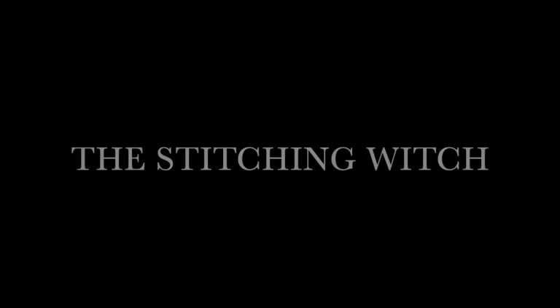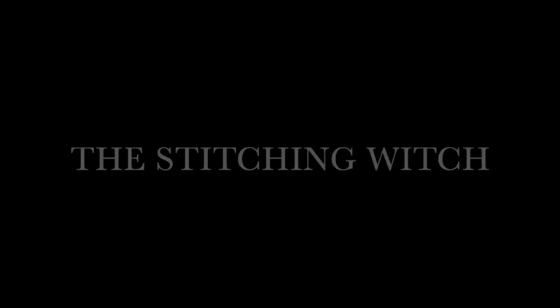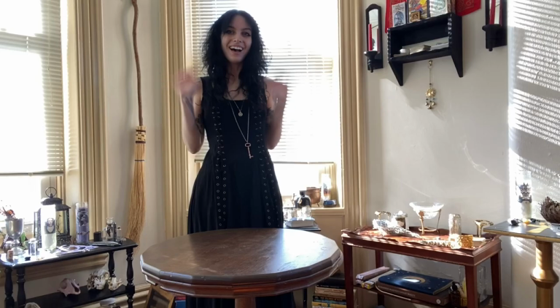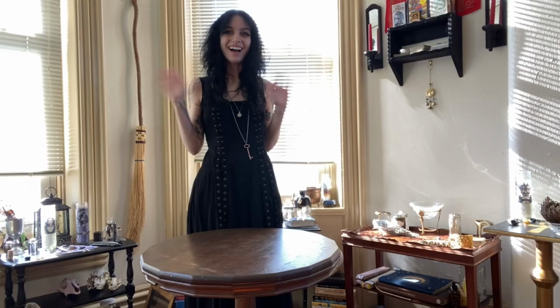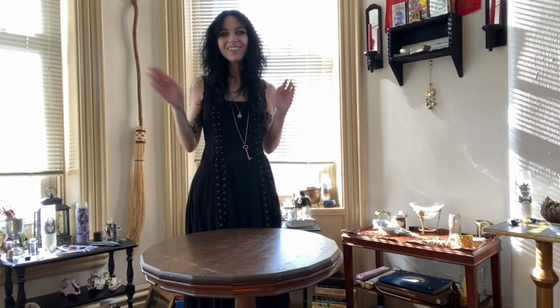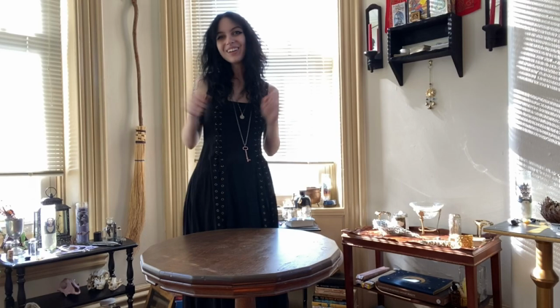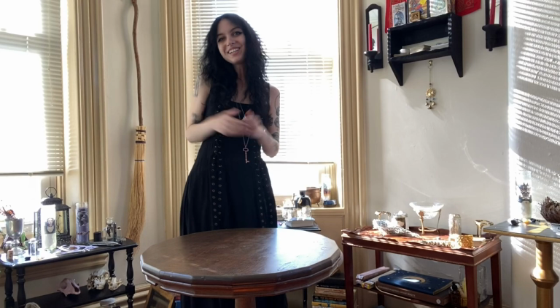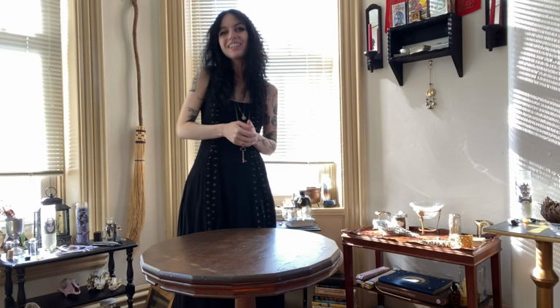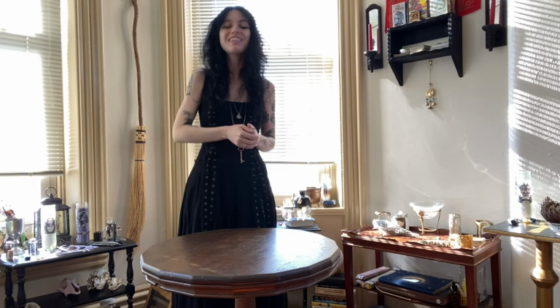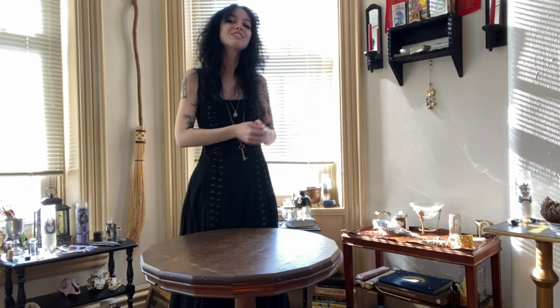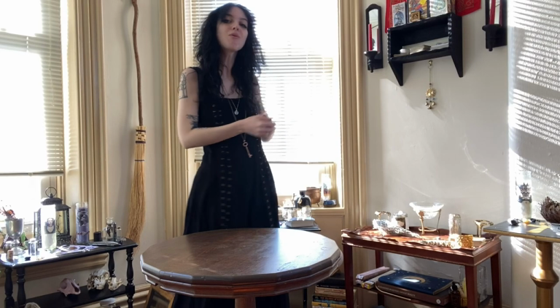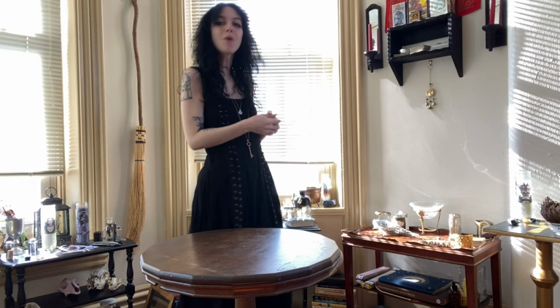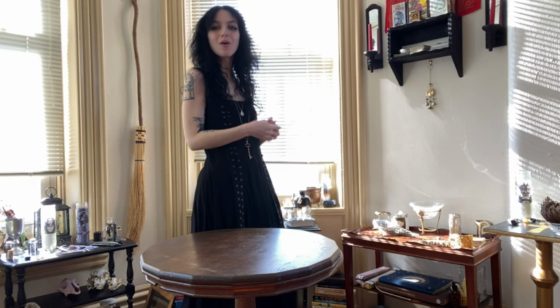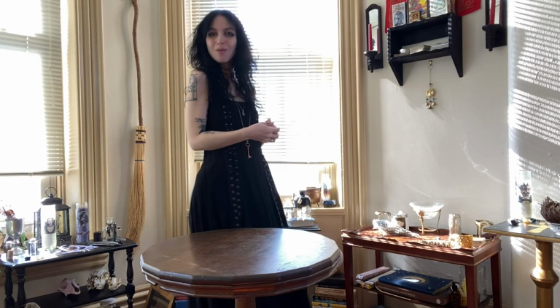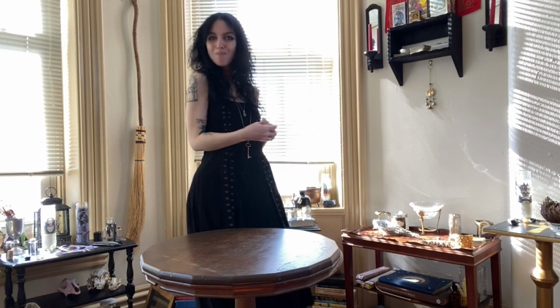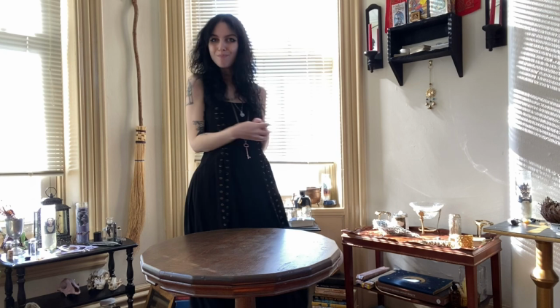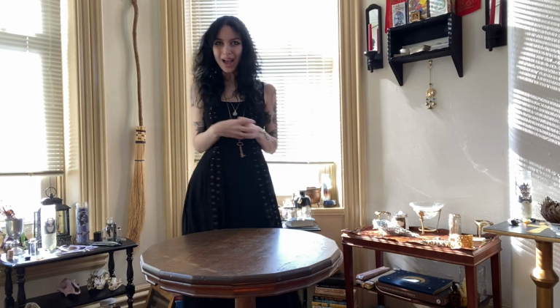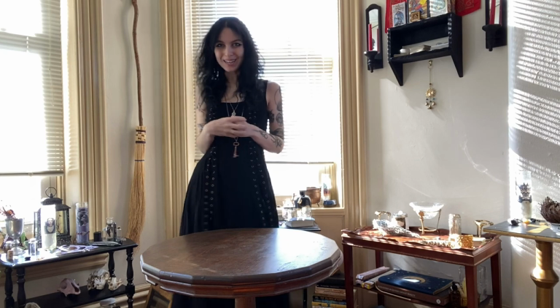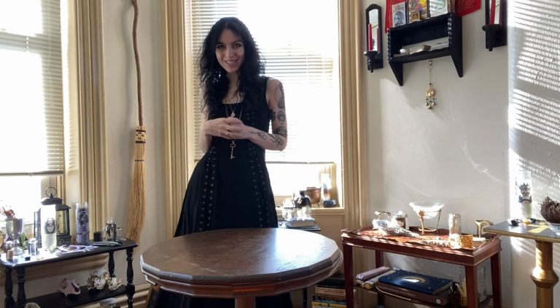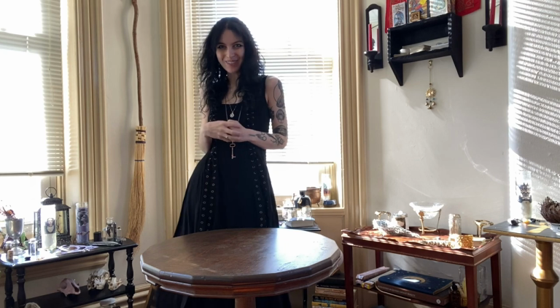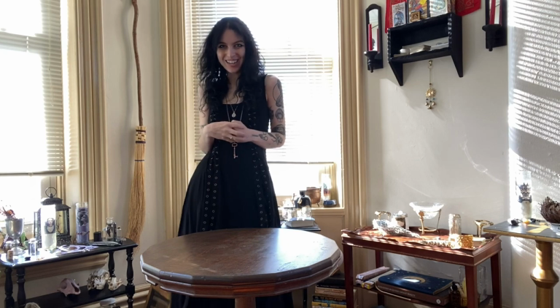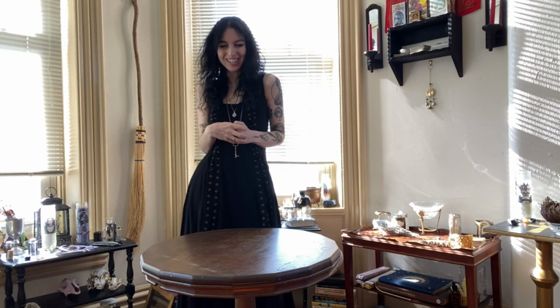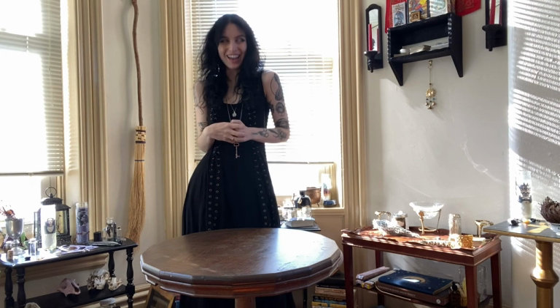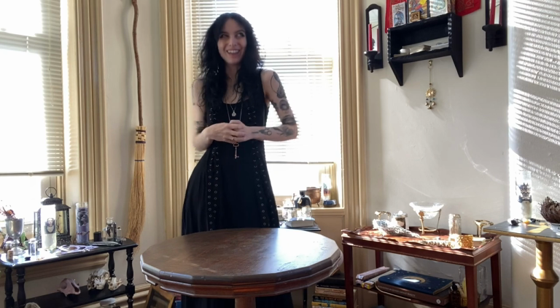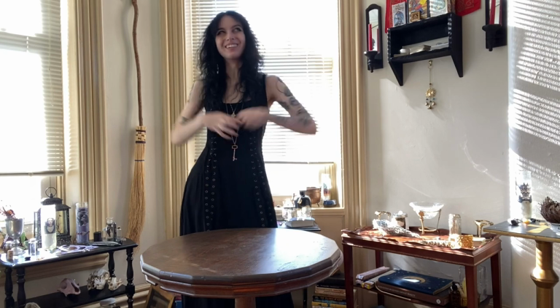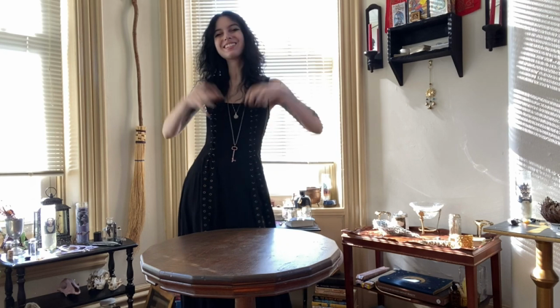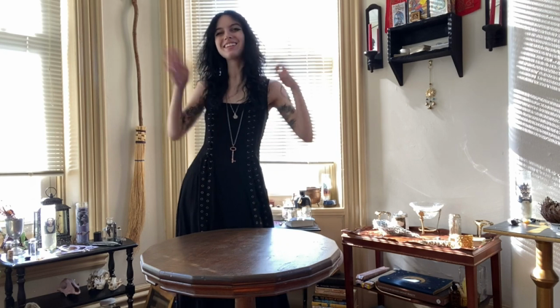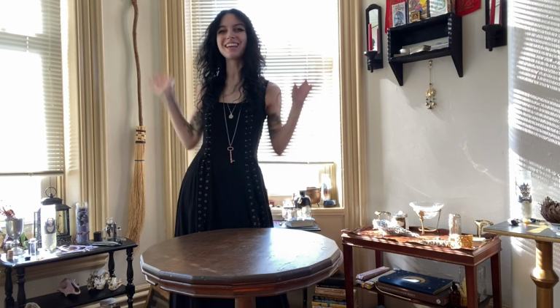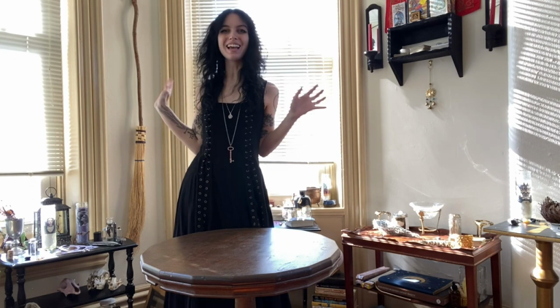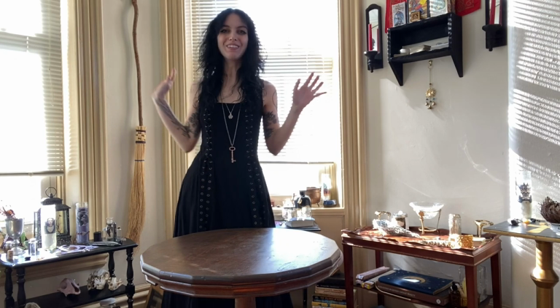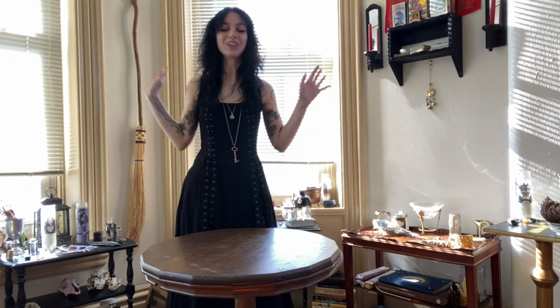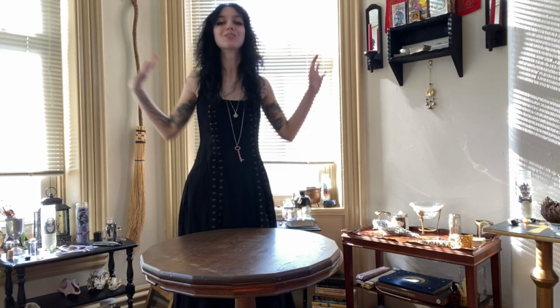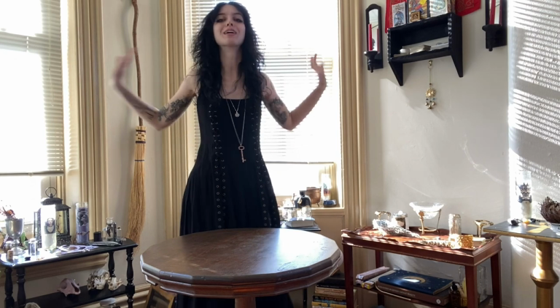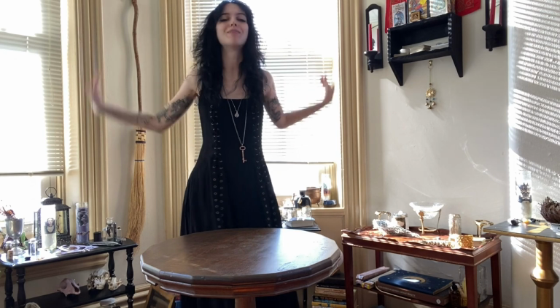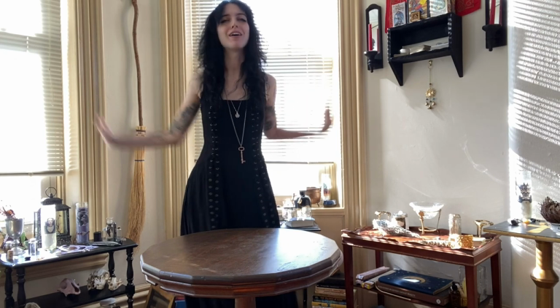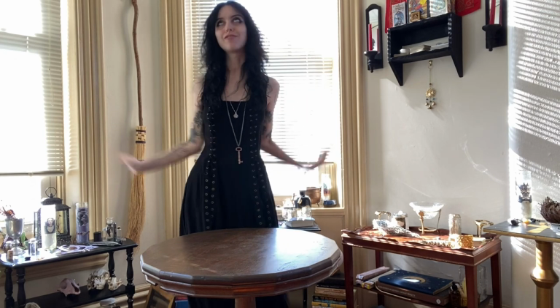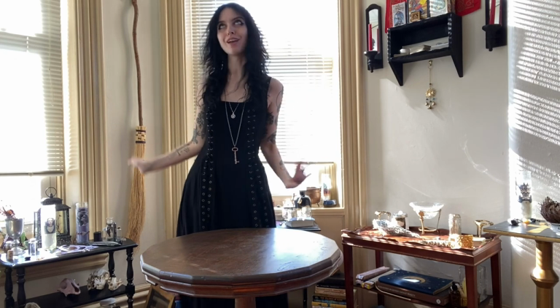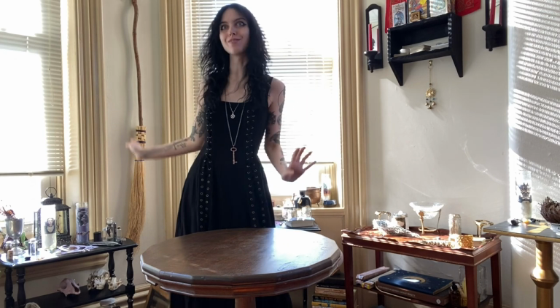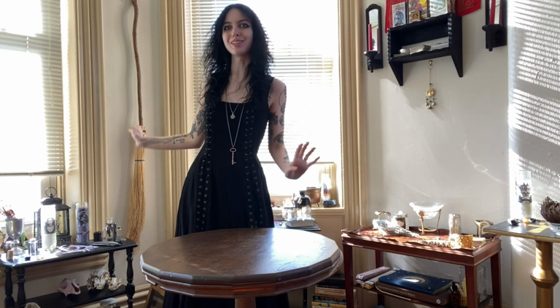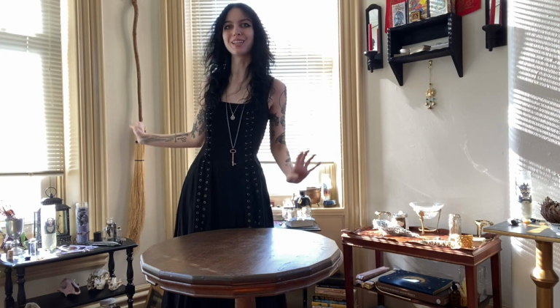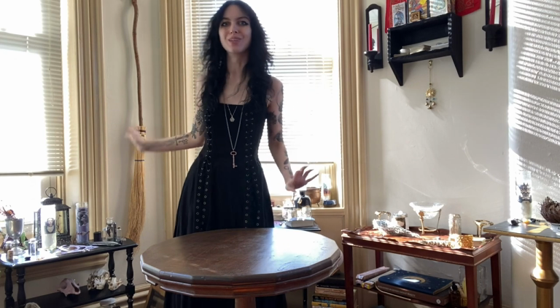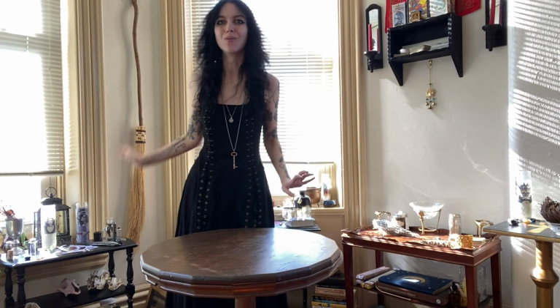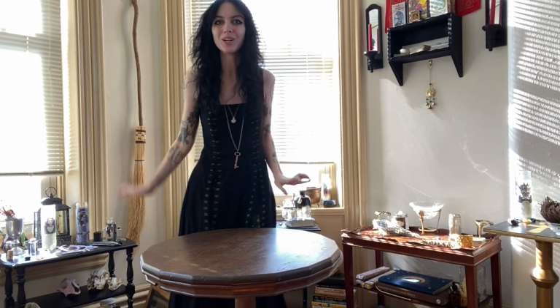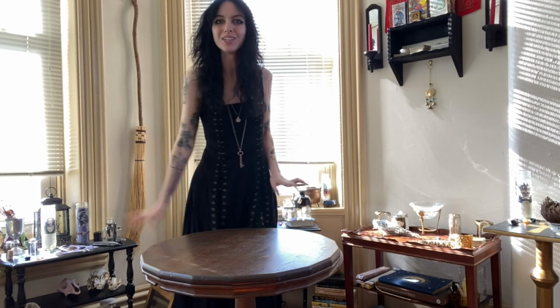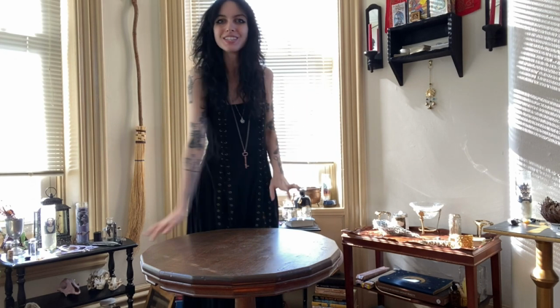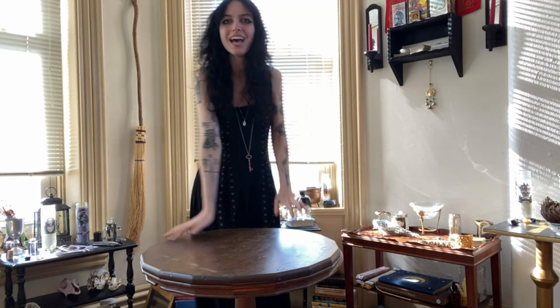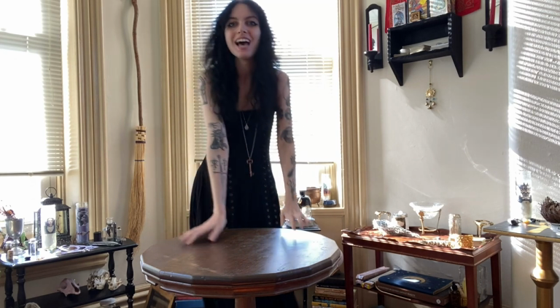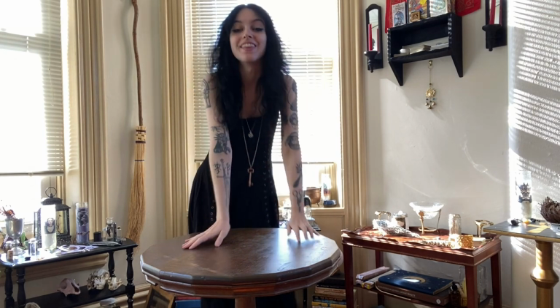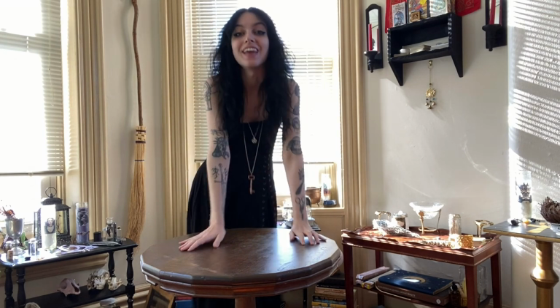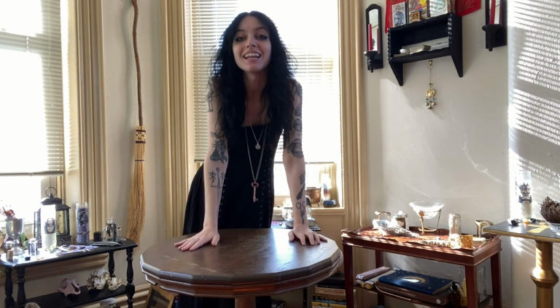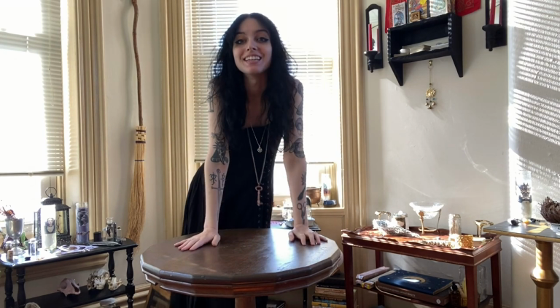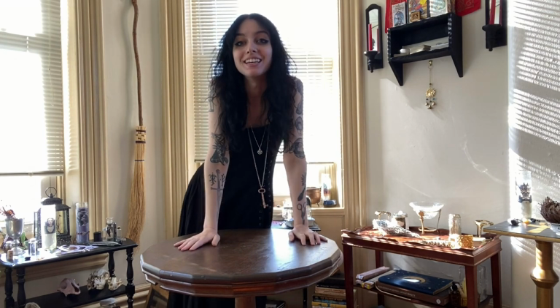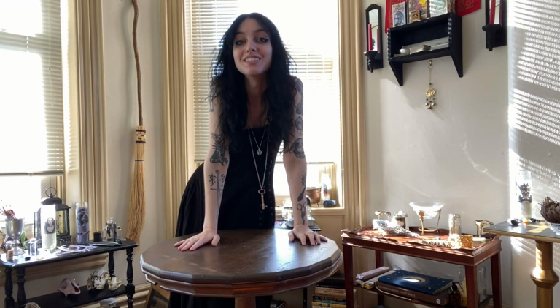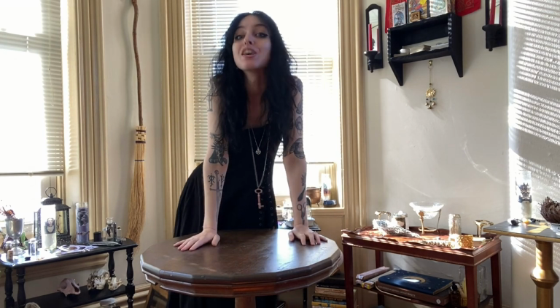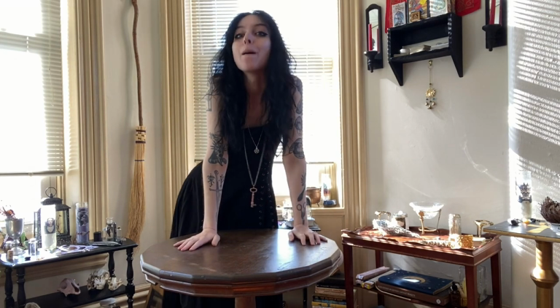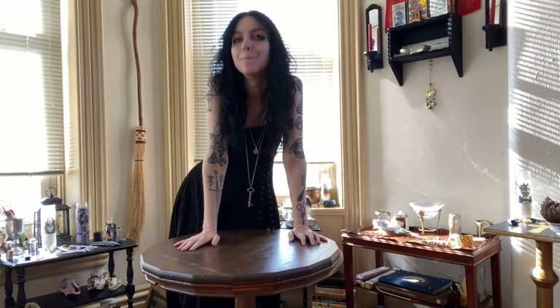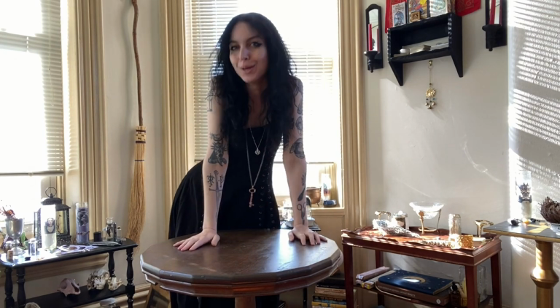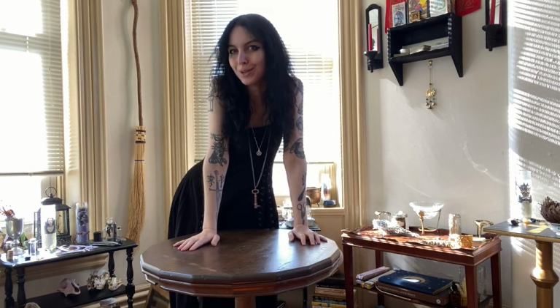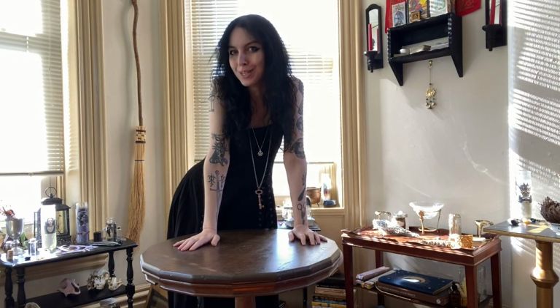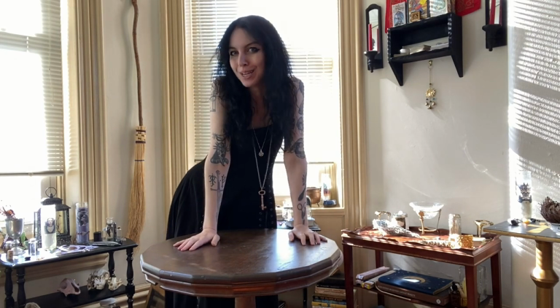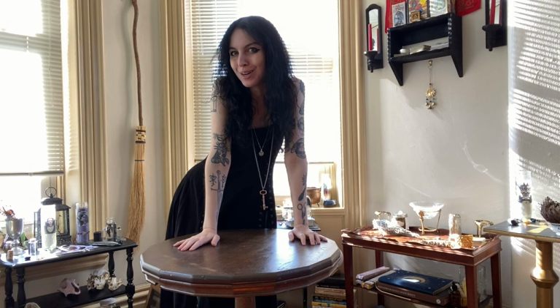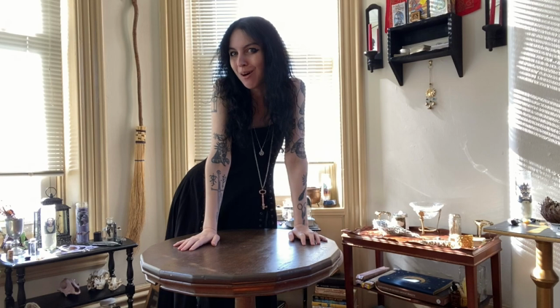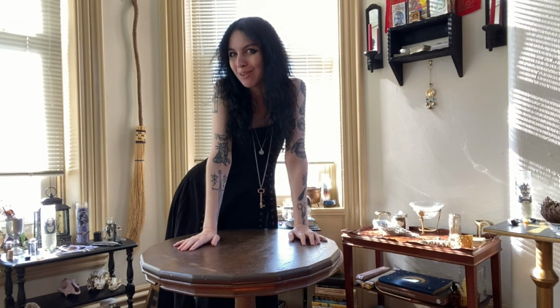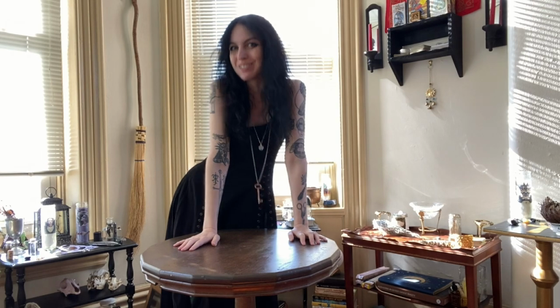Hi, witches! Welcome back to my channel. Today we are doing my favorite thing in the world, and that is building an altar.